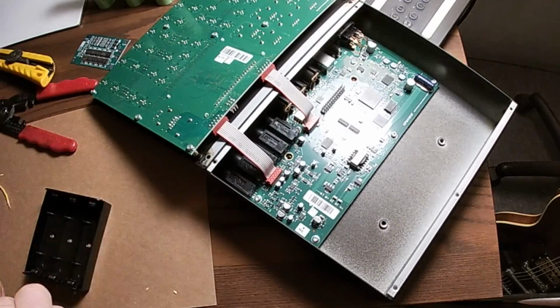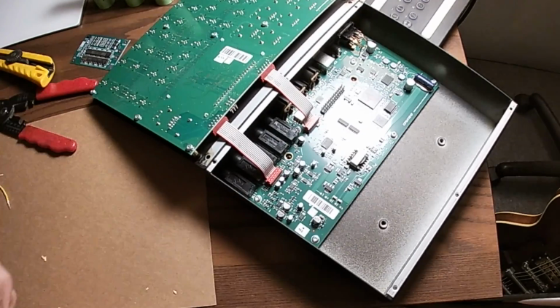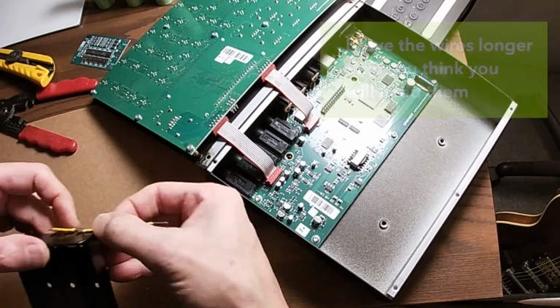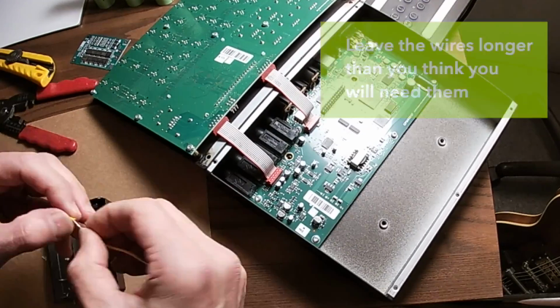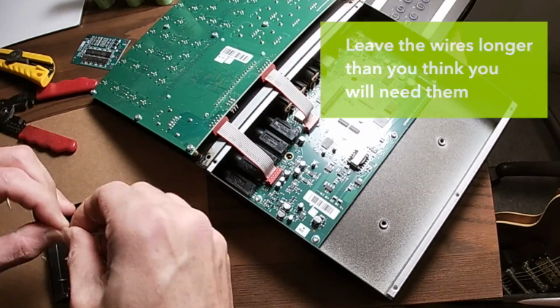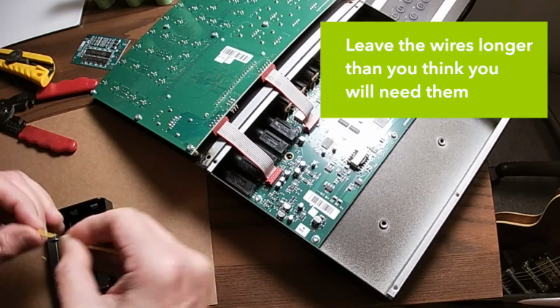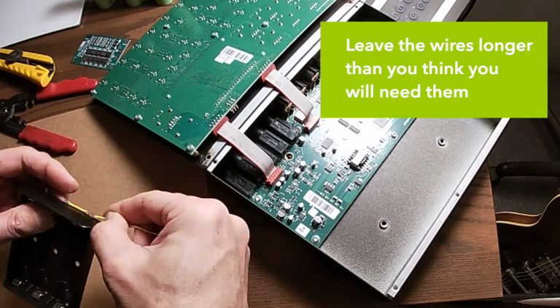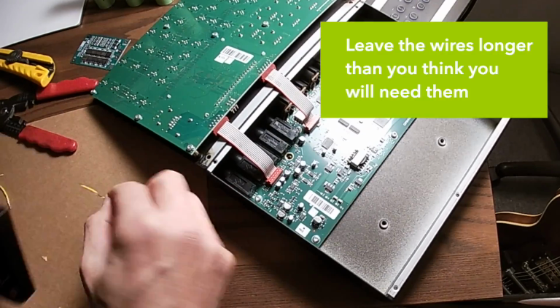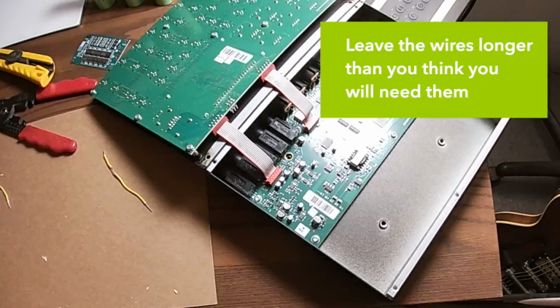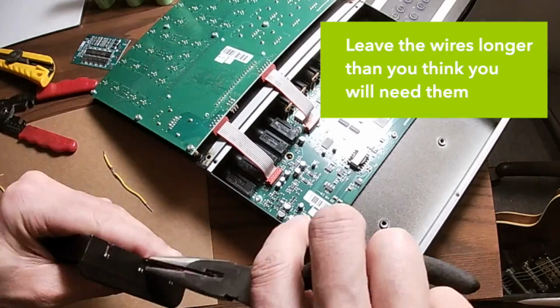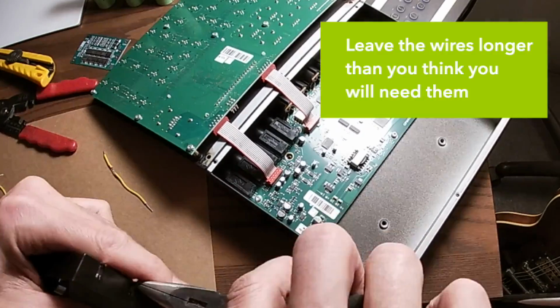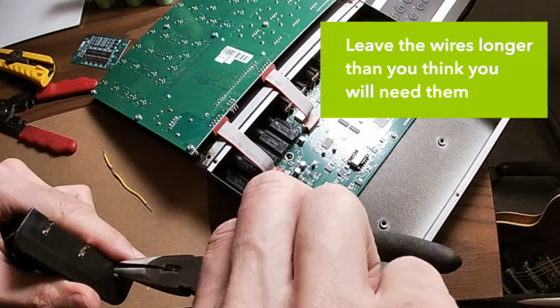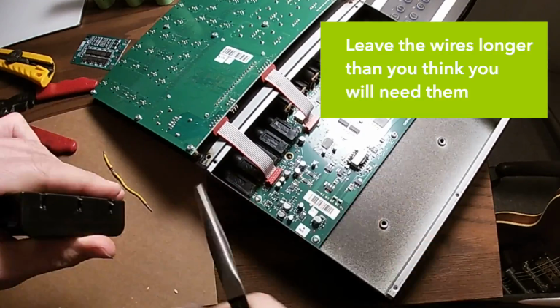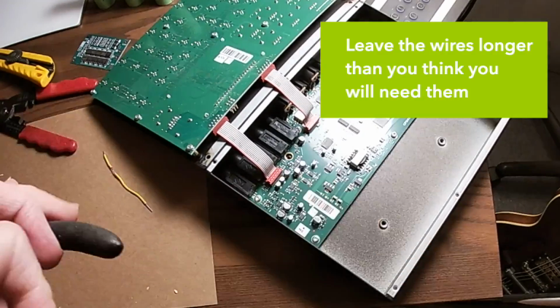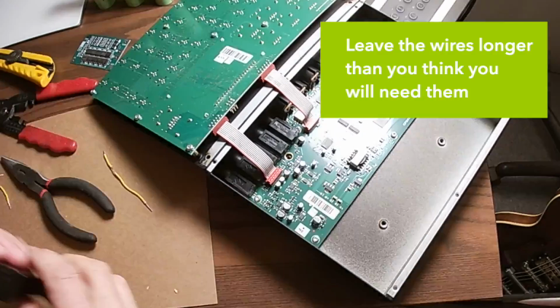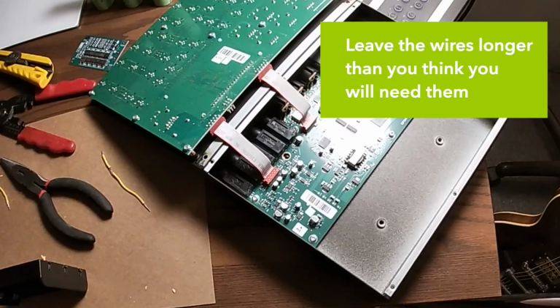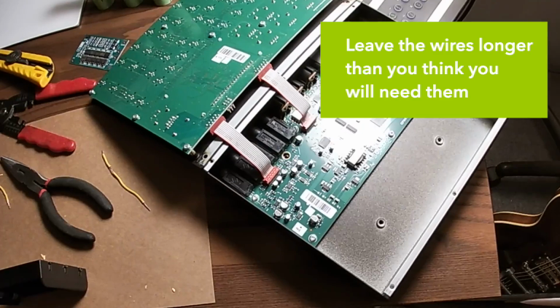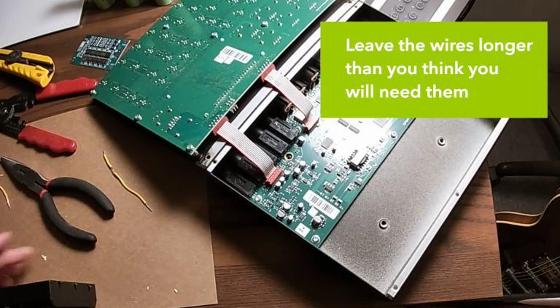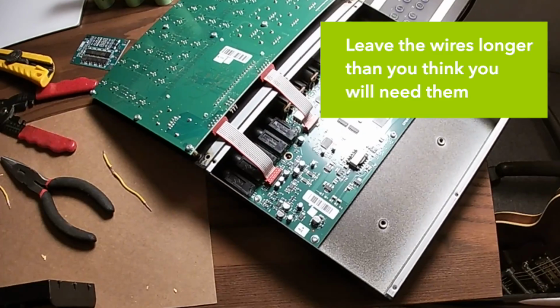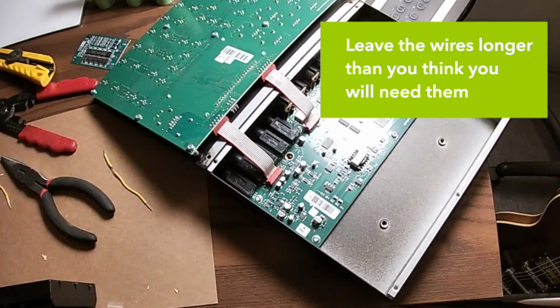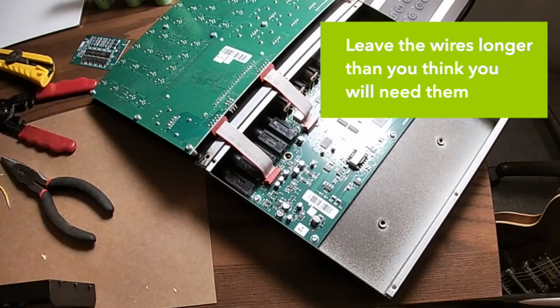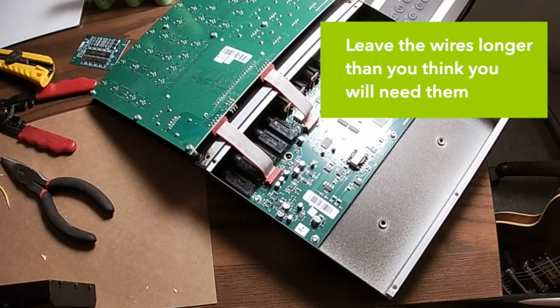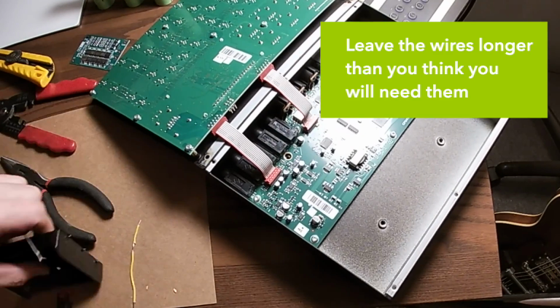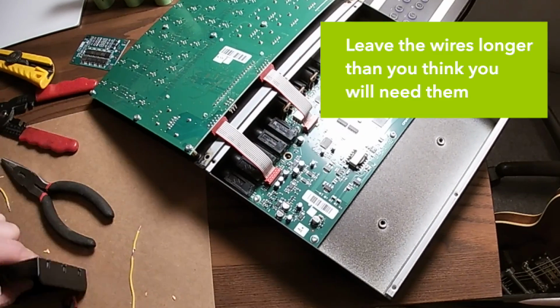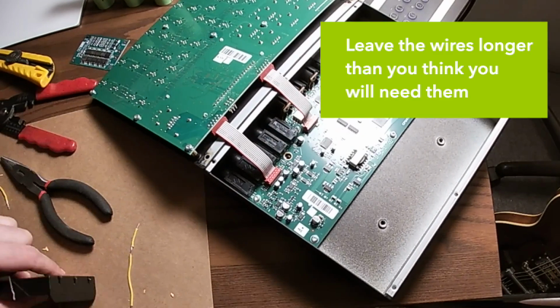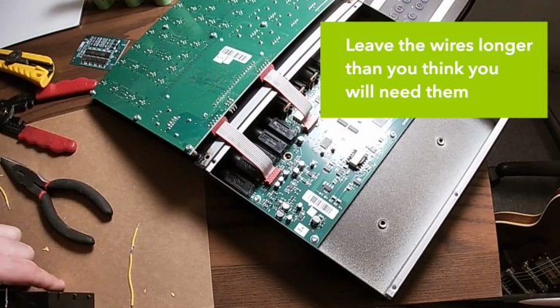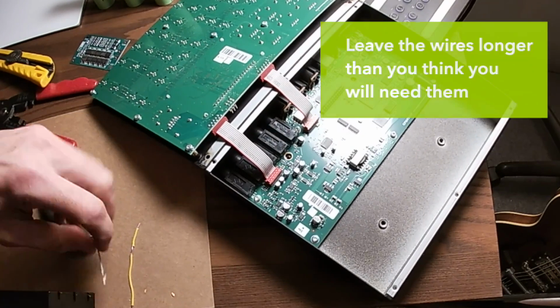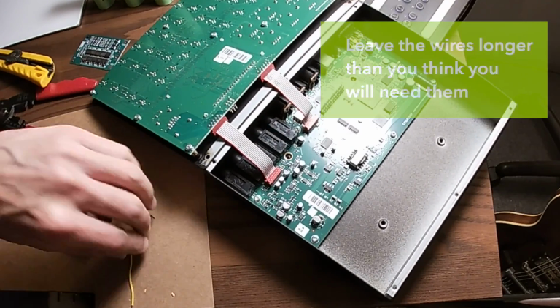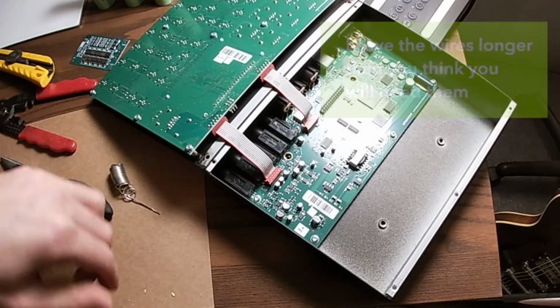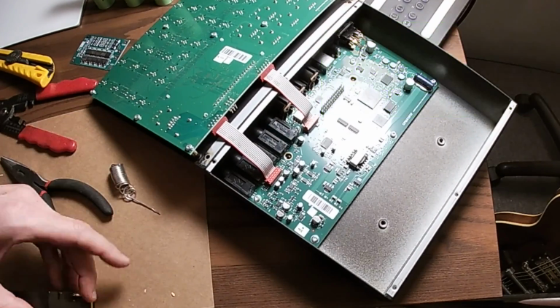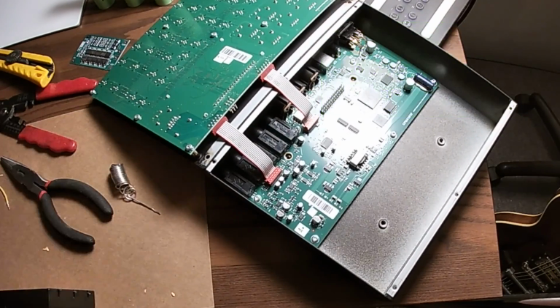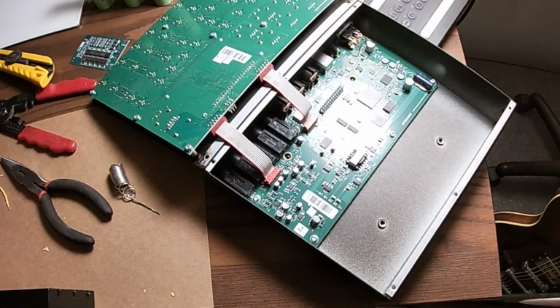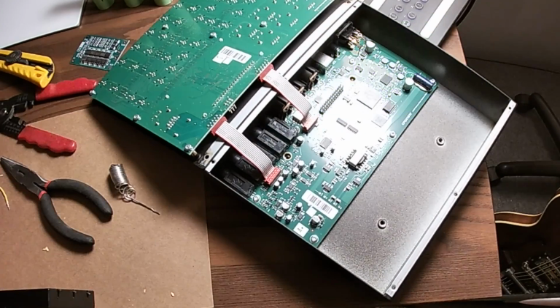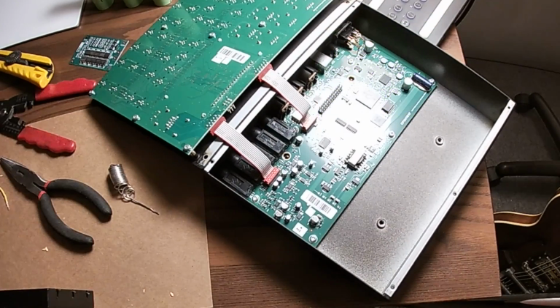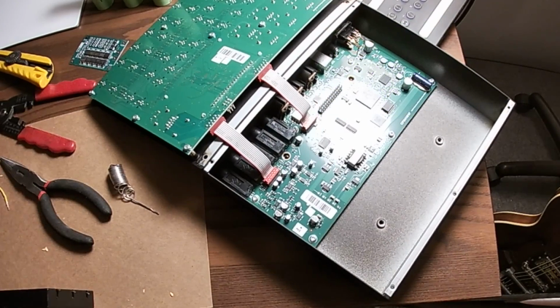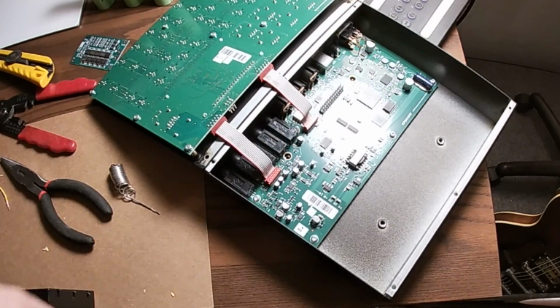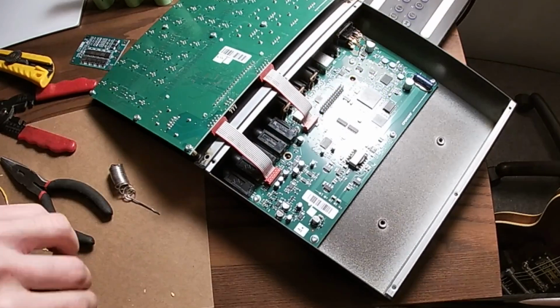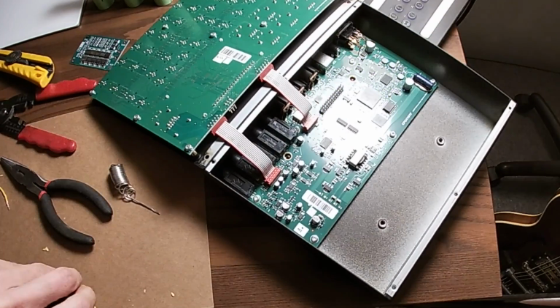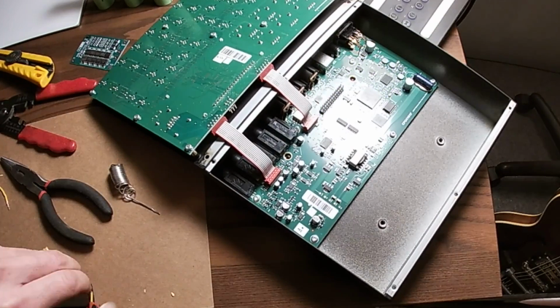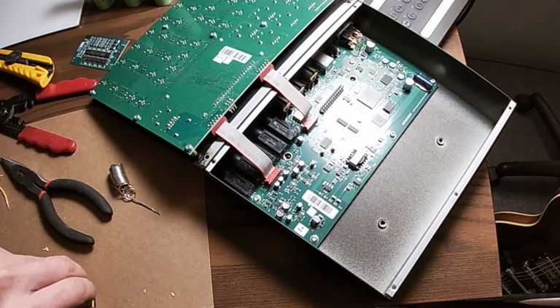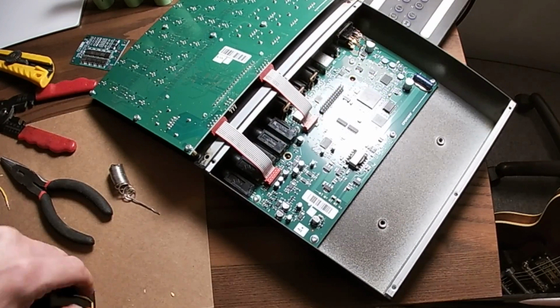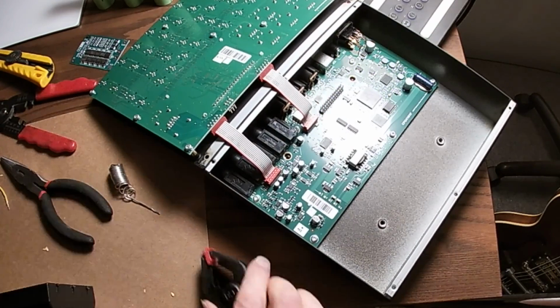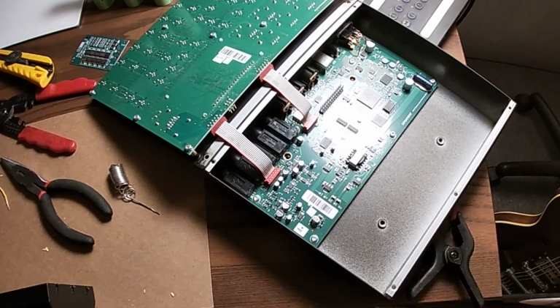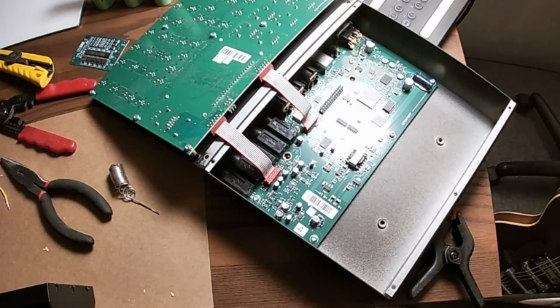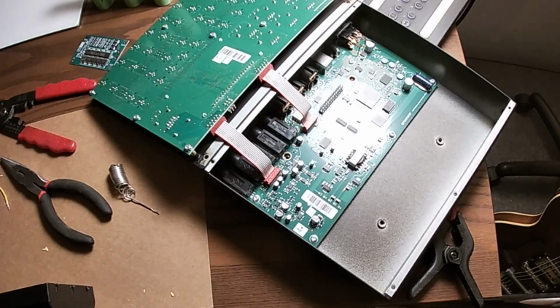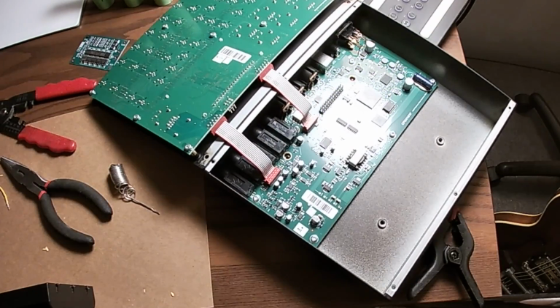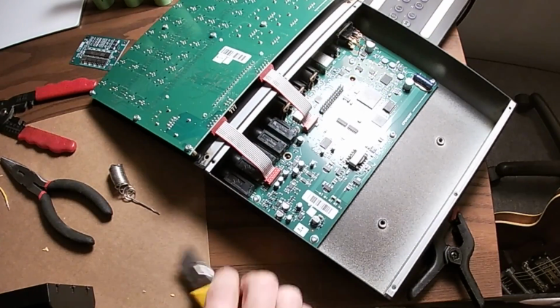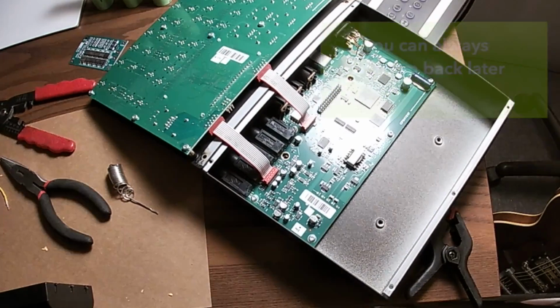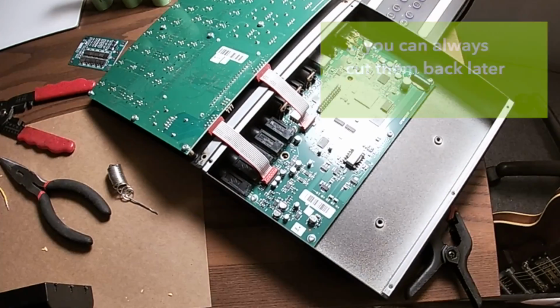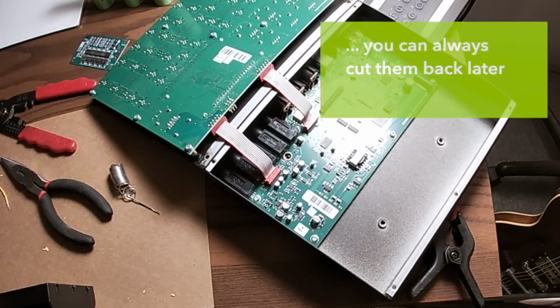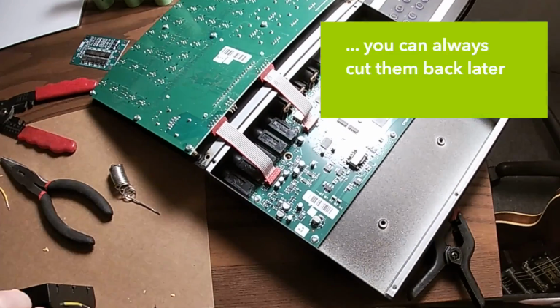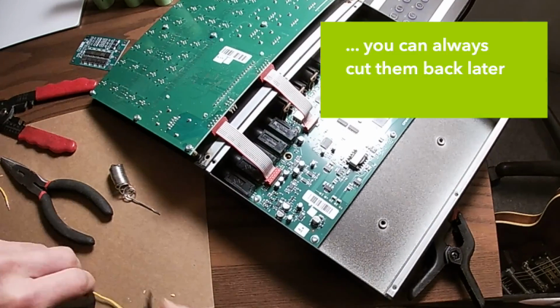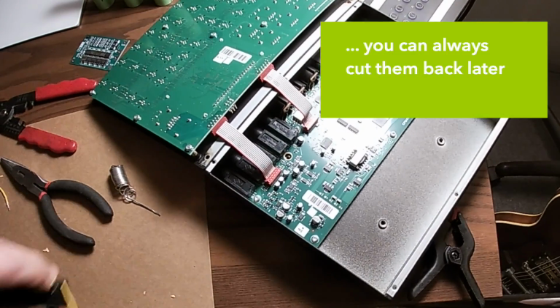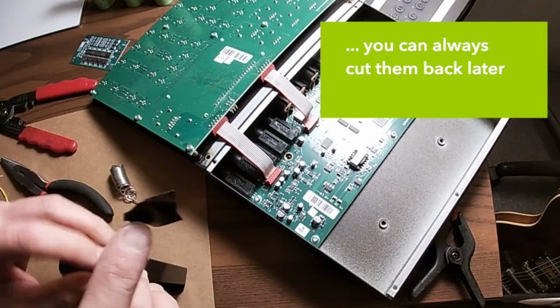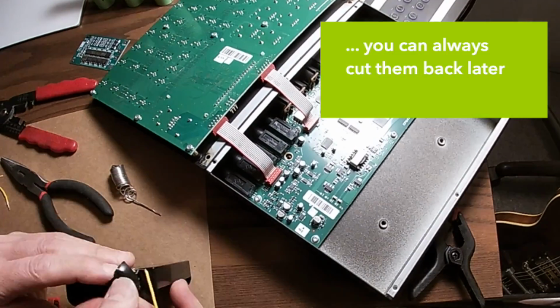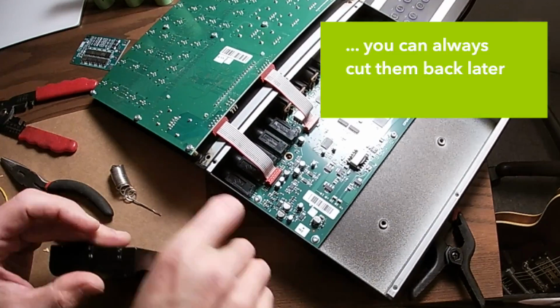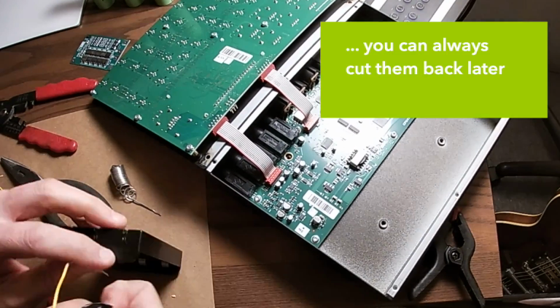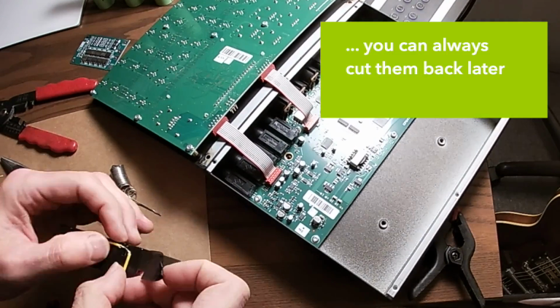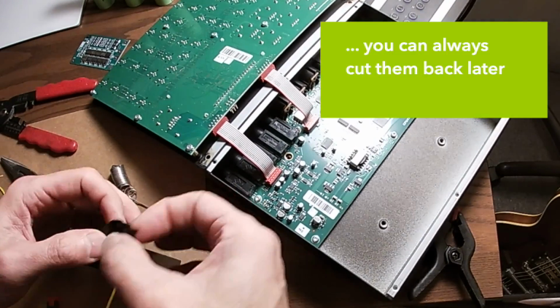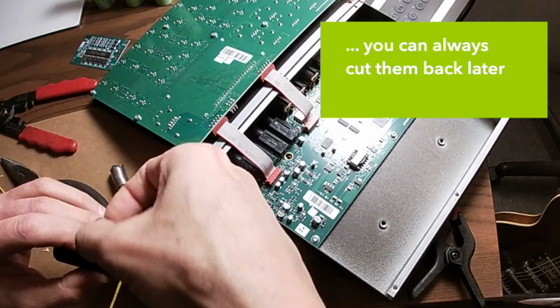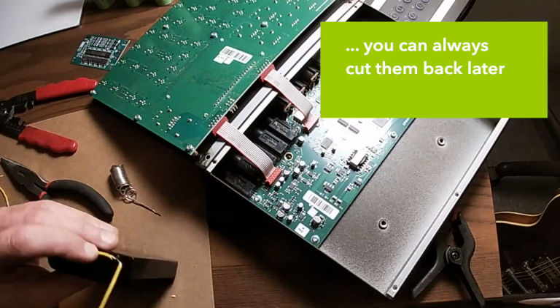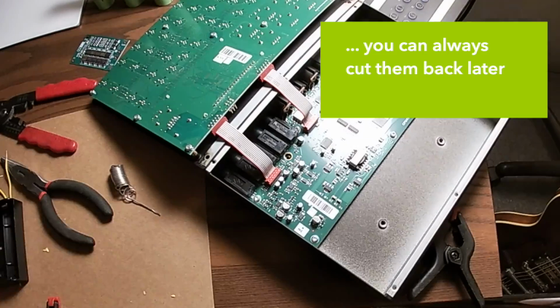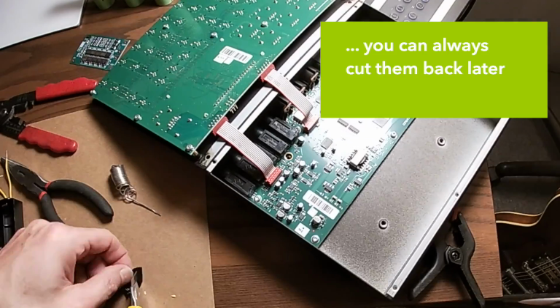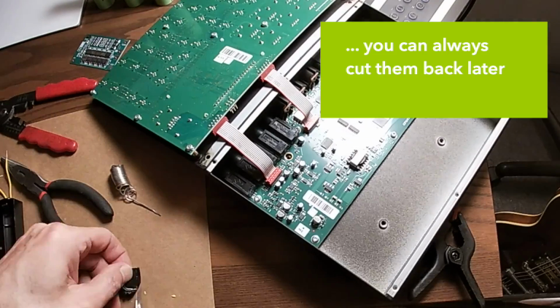Leave the wires longer than you think you will need them. You can always cut them back later.